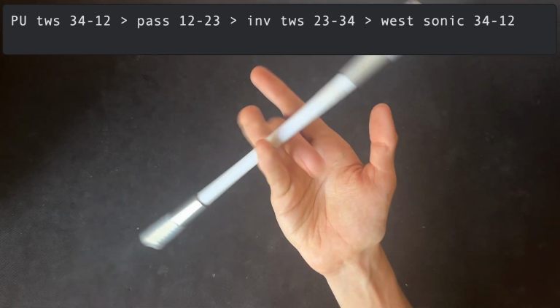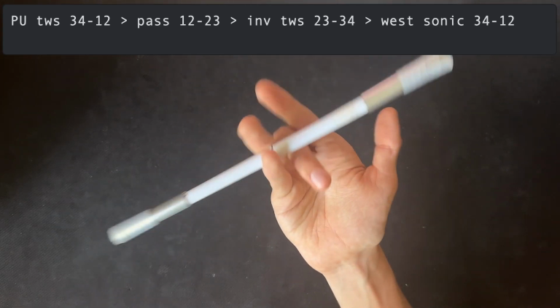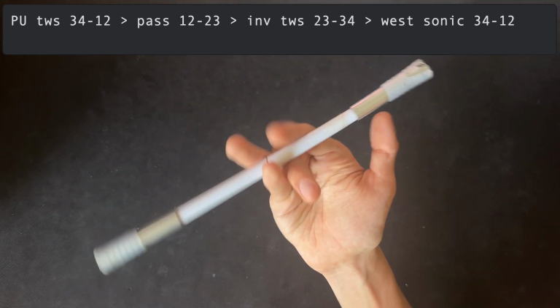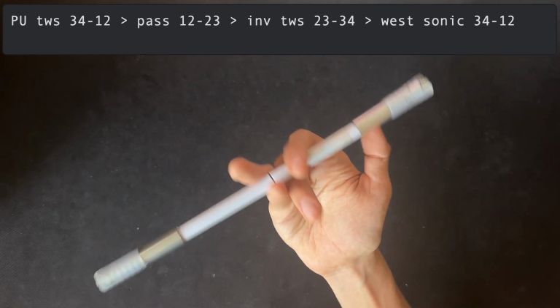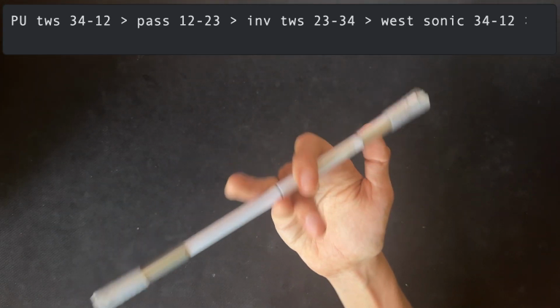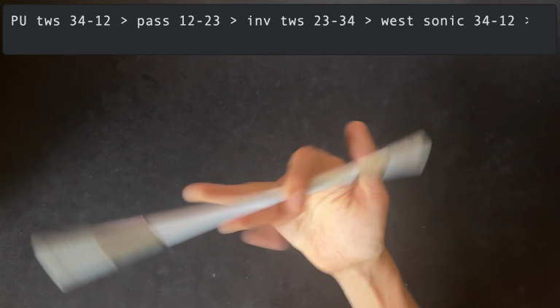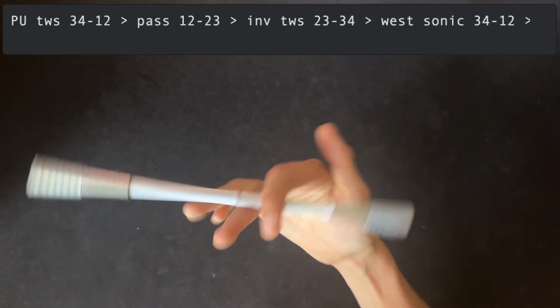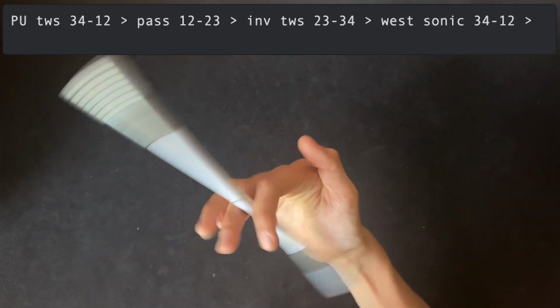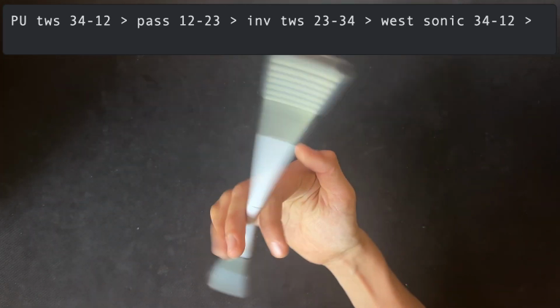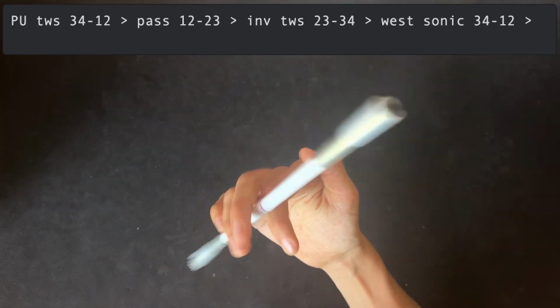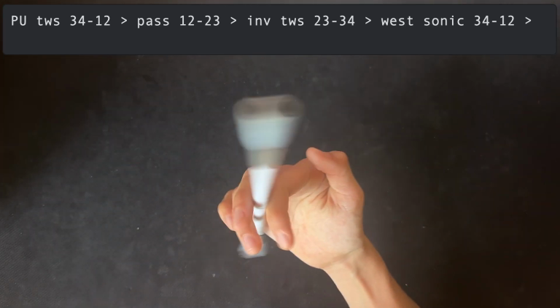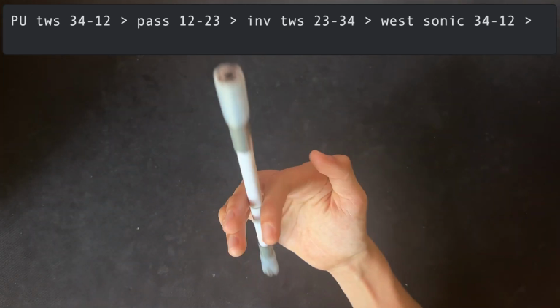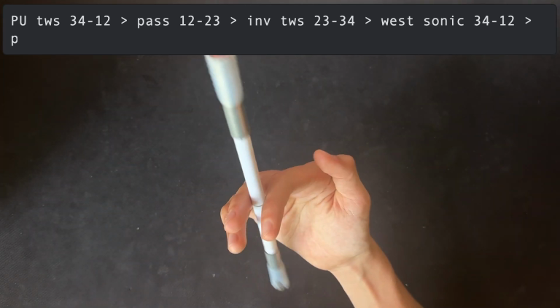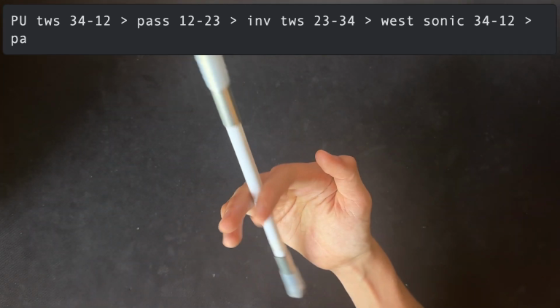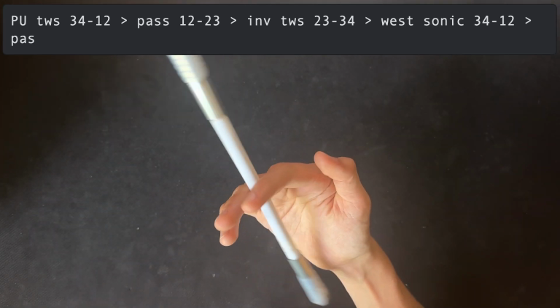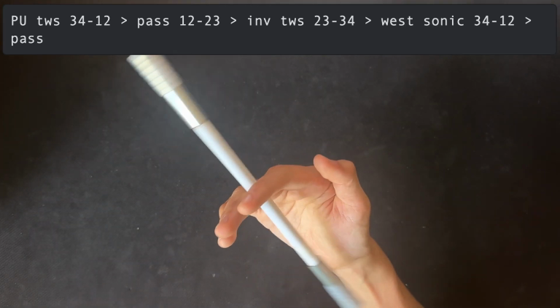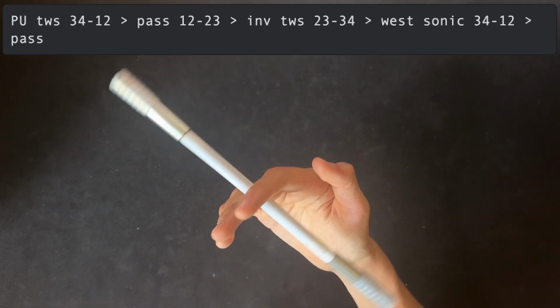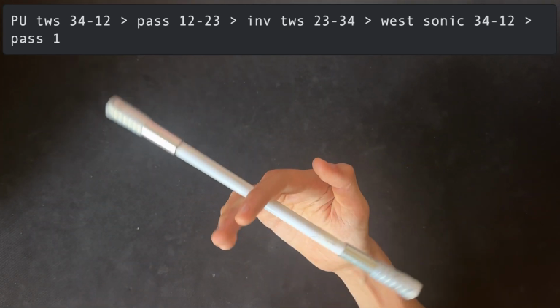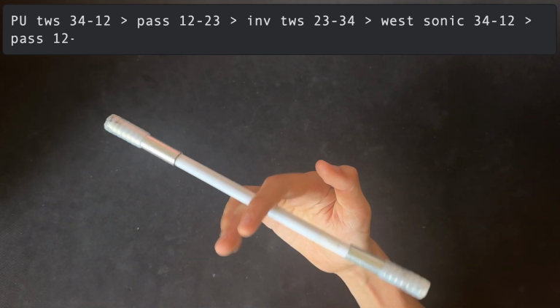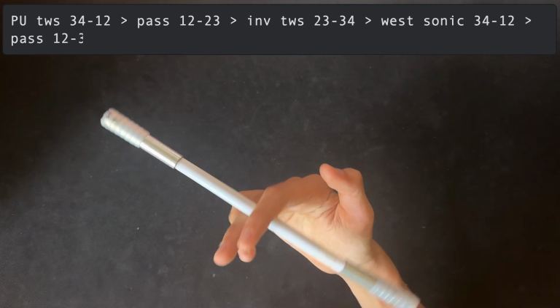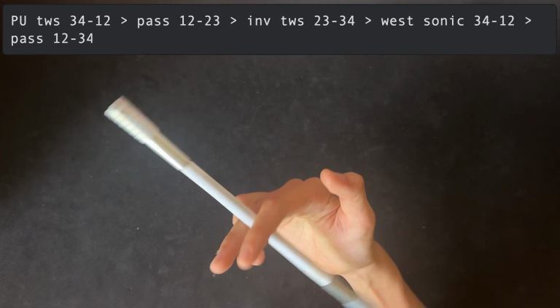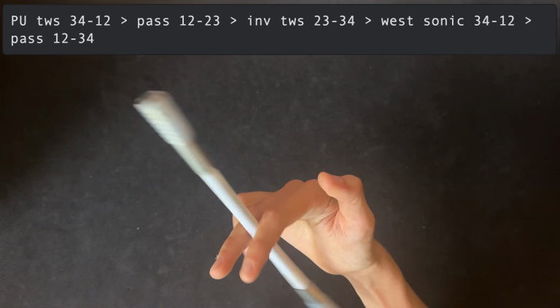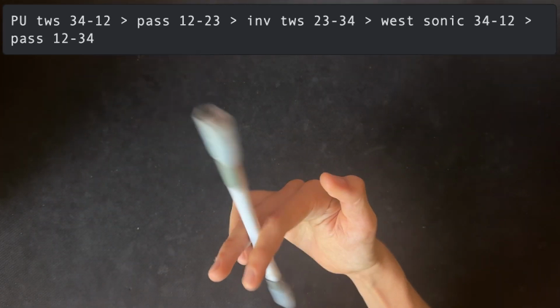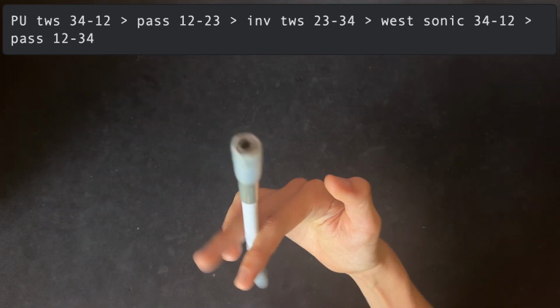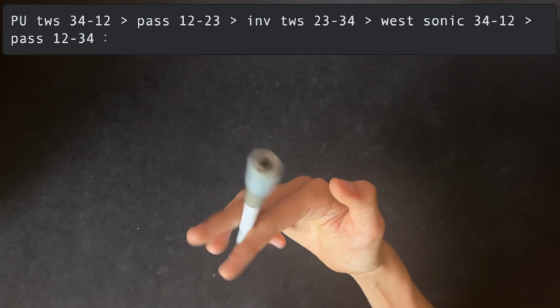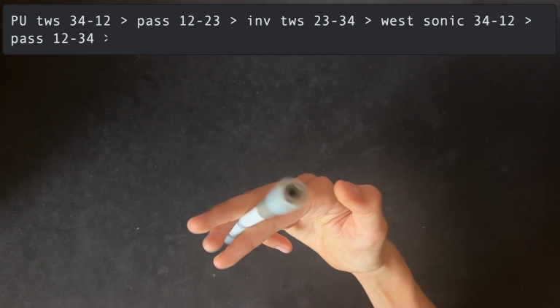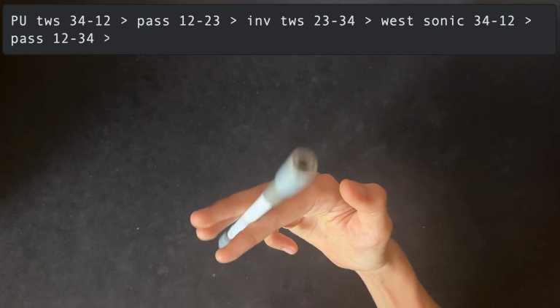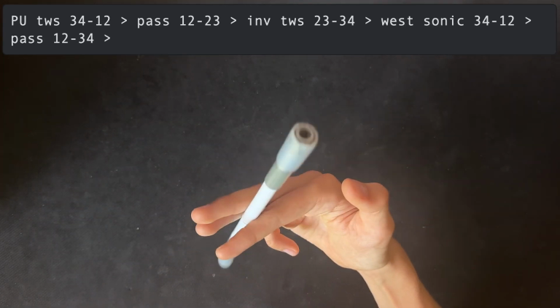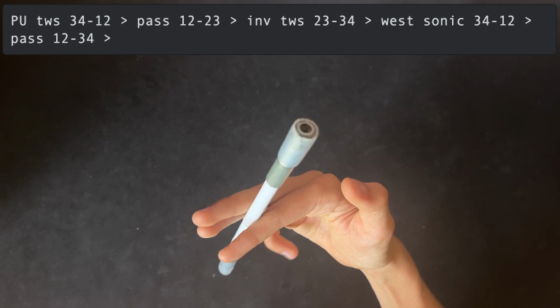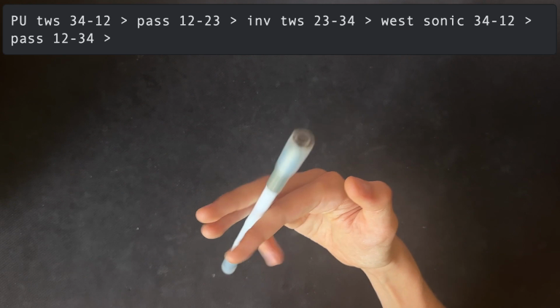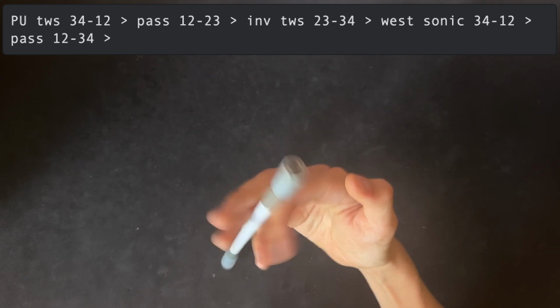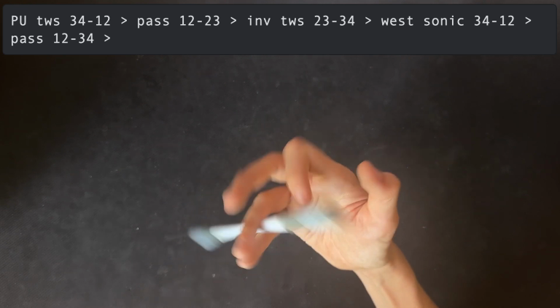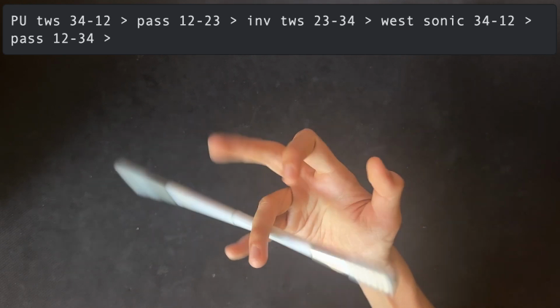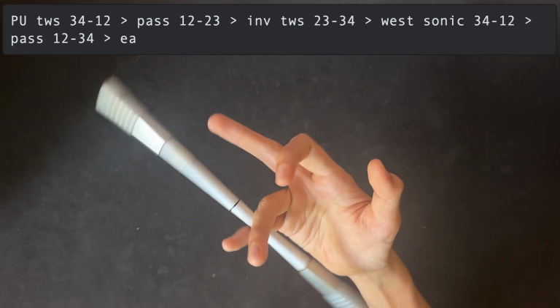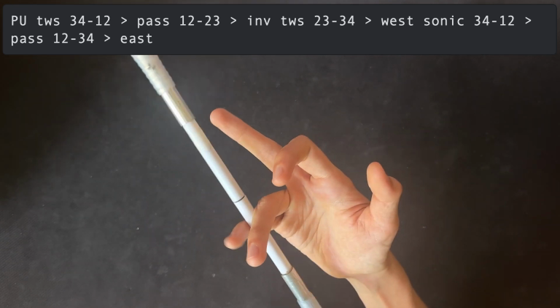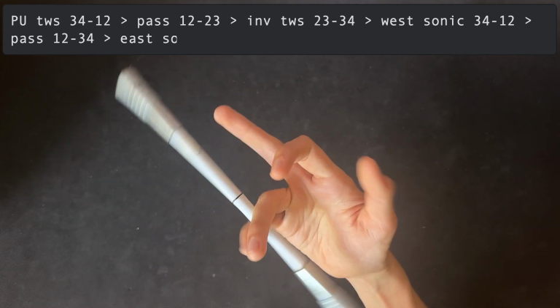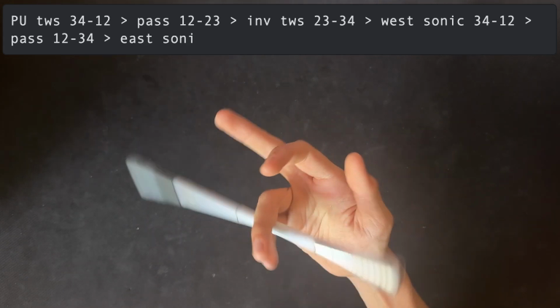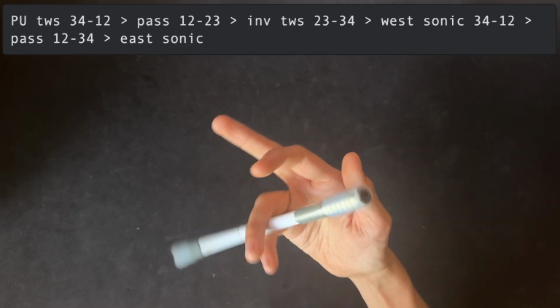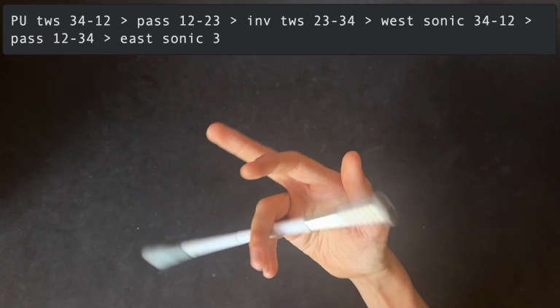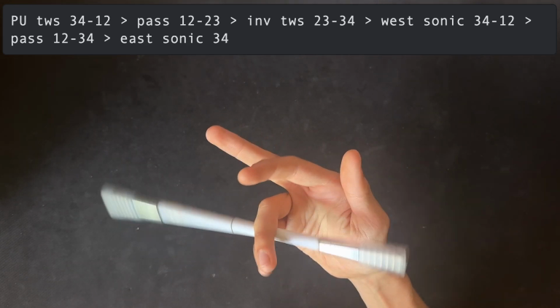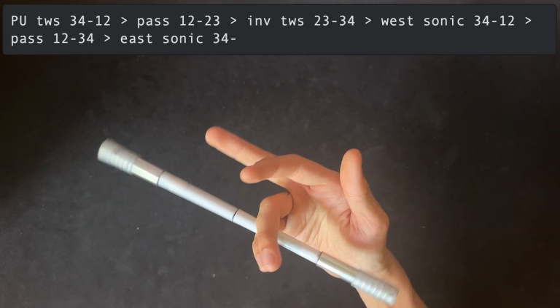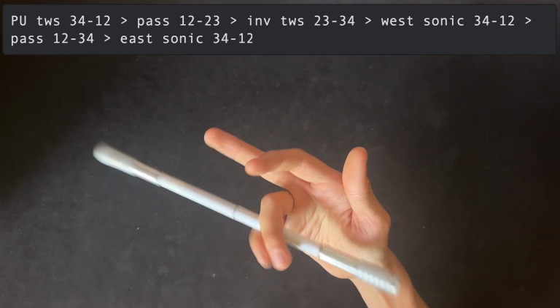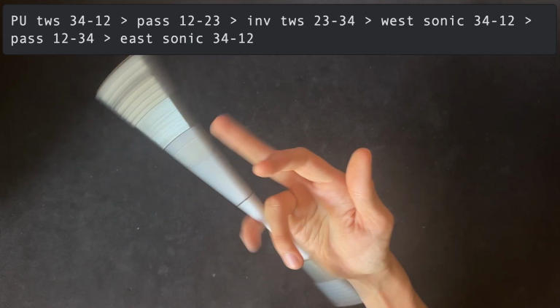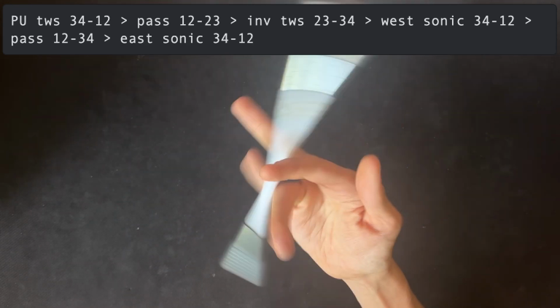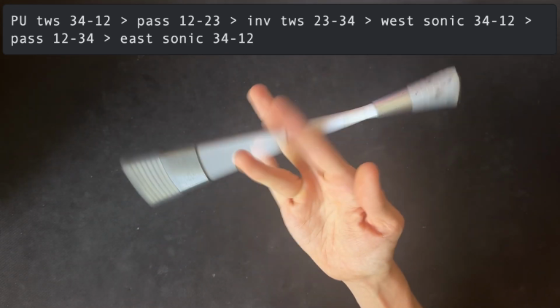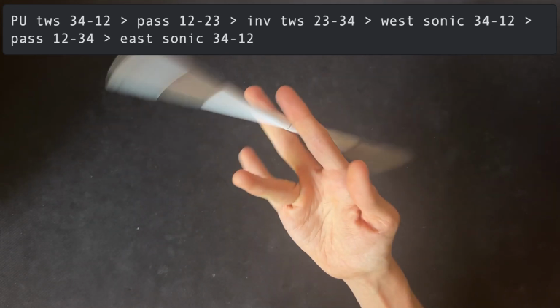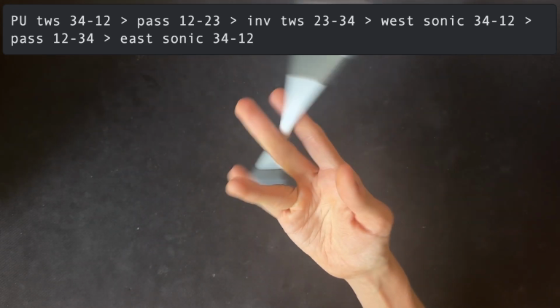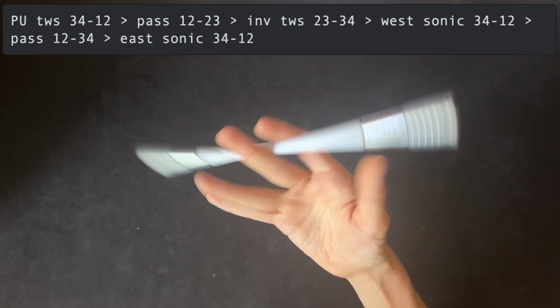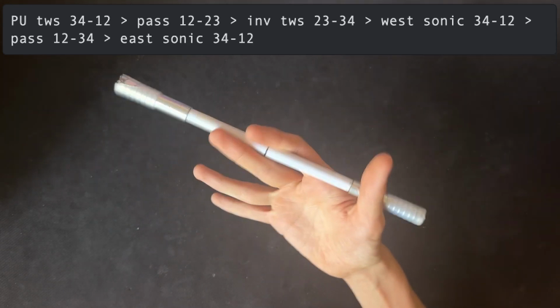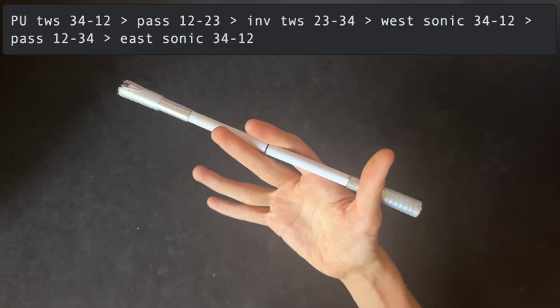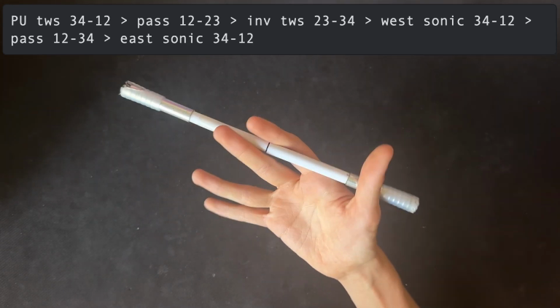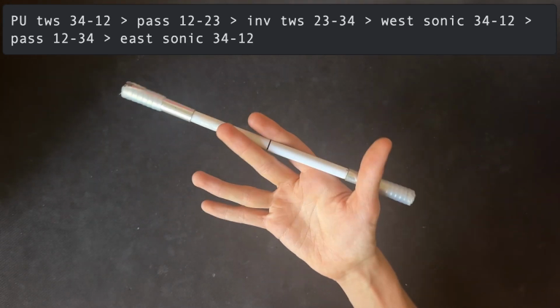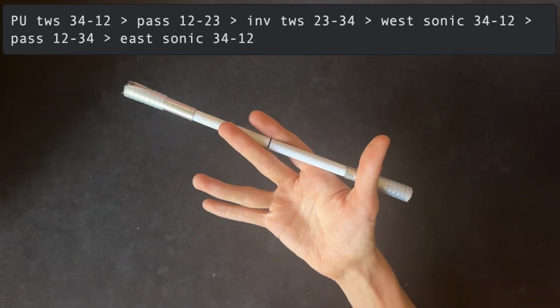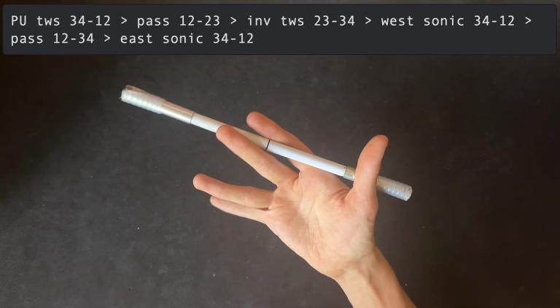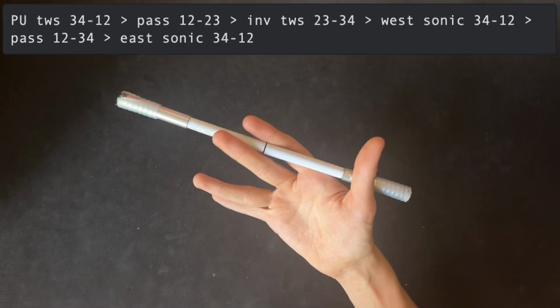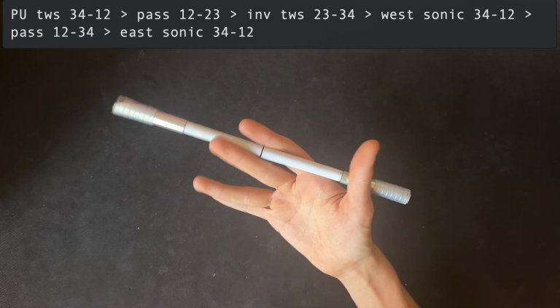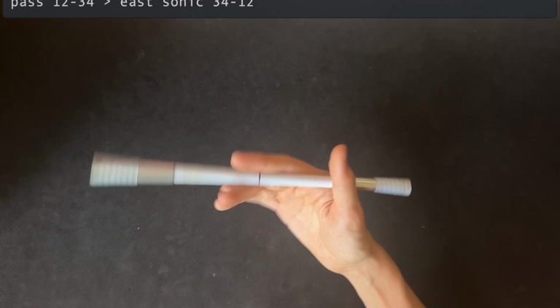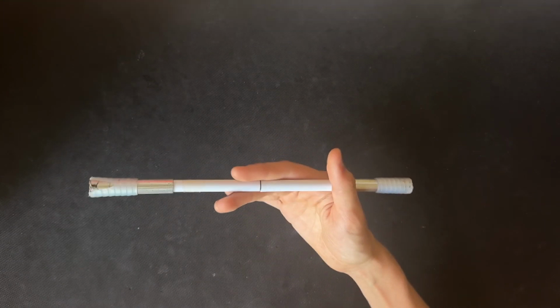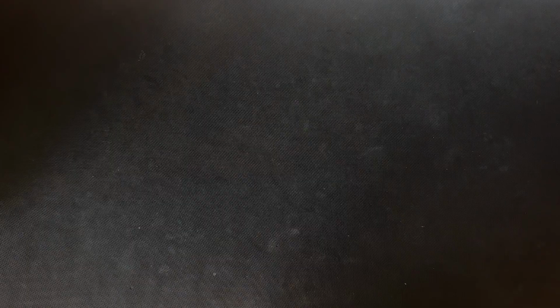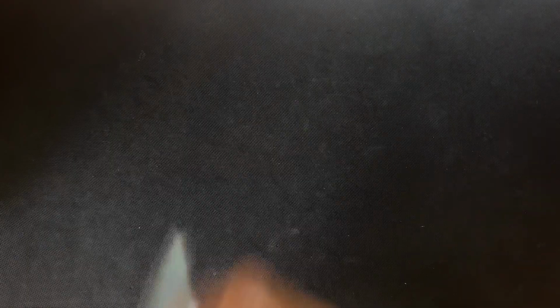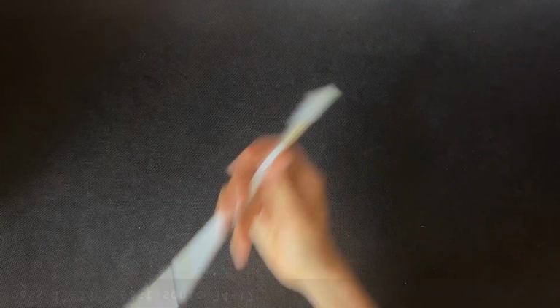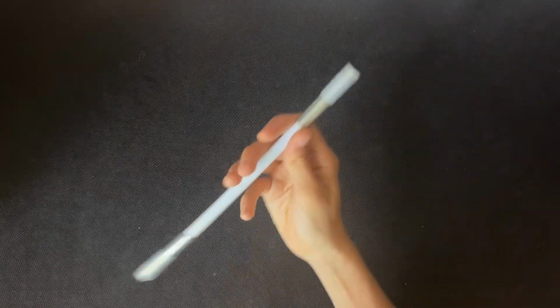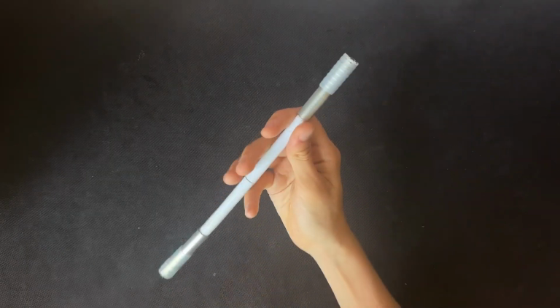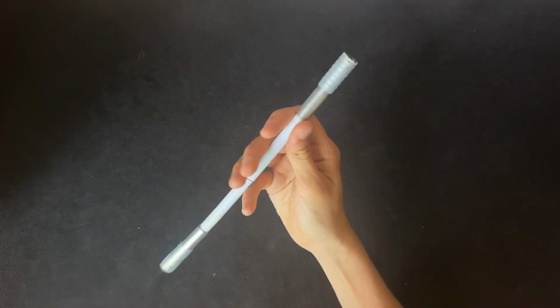The linkage finishes with a pass to 3-4 and a D sonic to 1-2. The linkage looks like this.